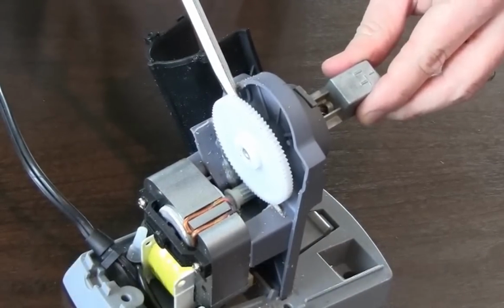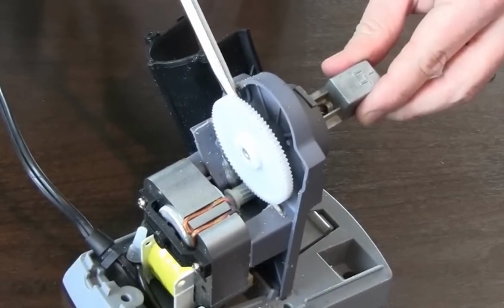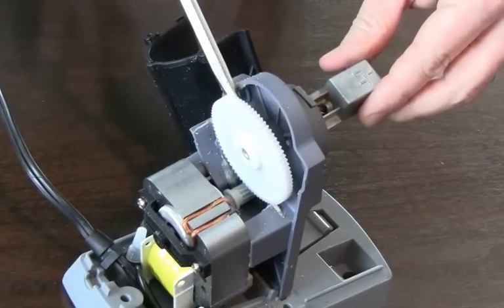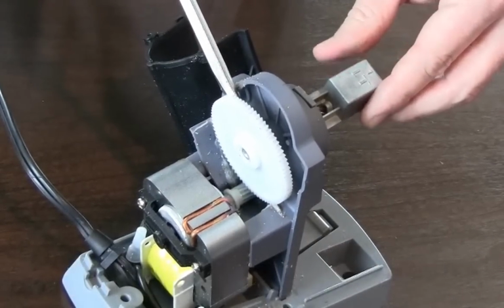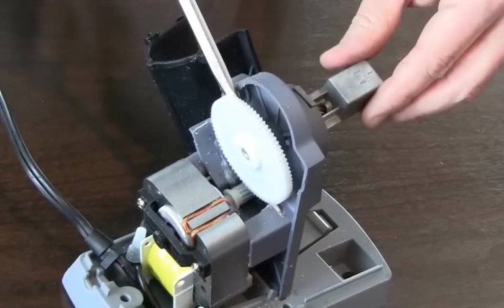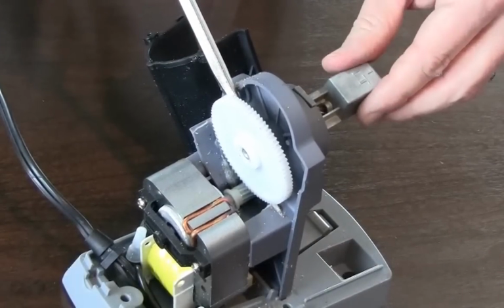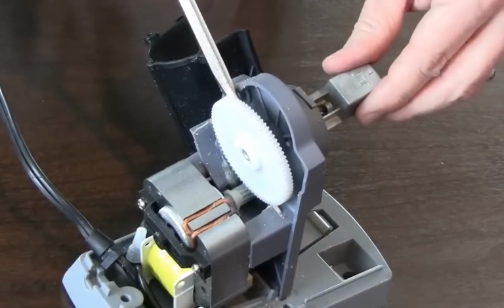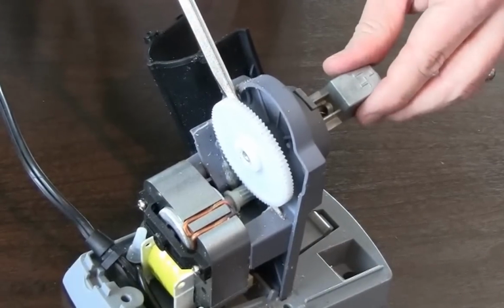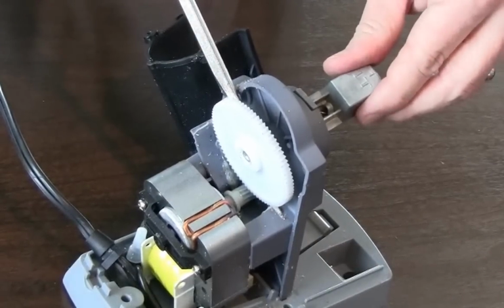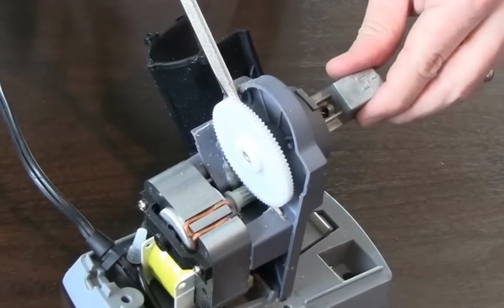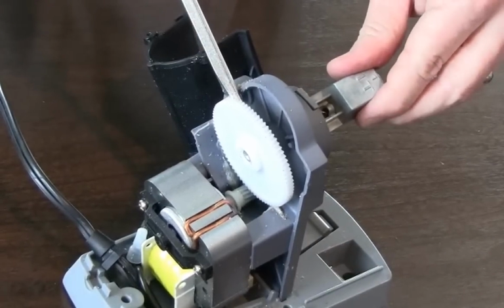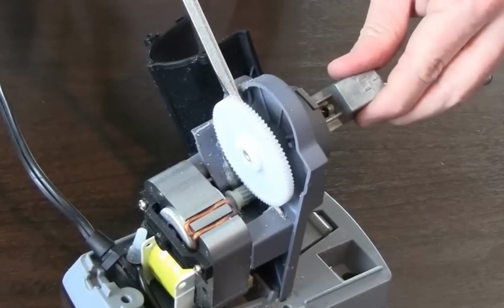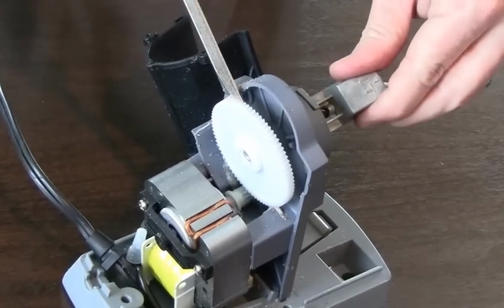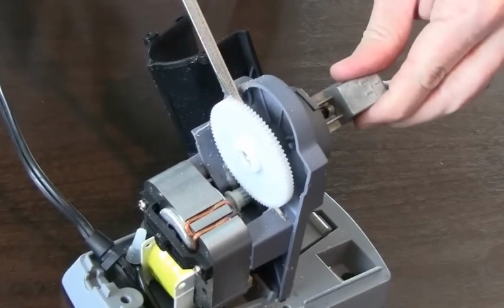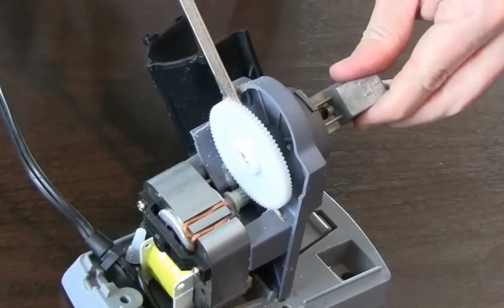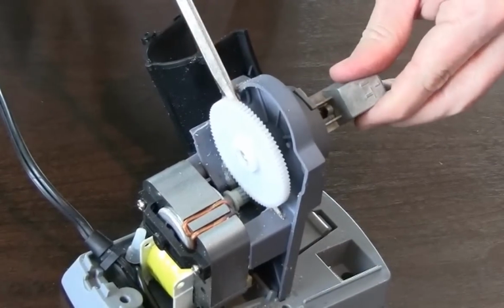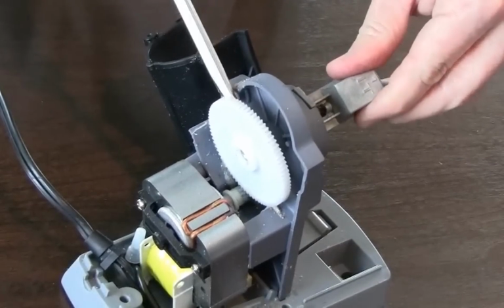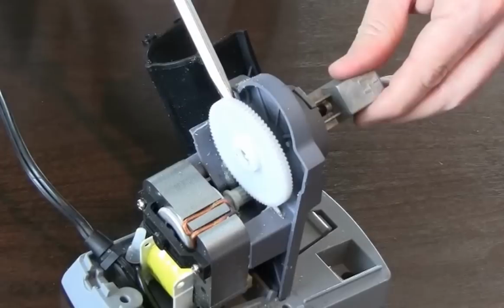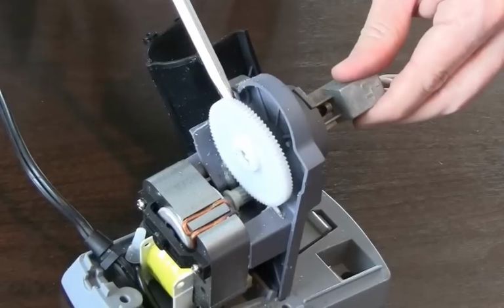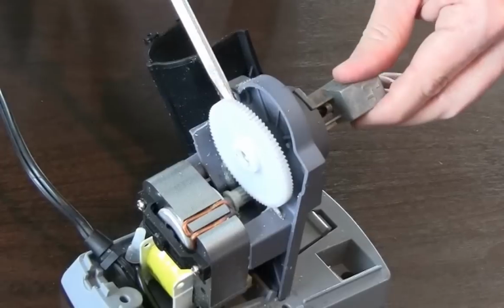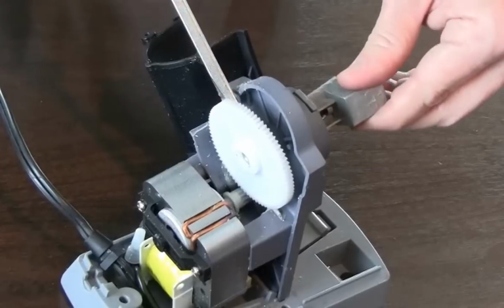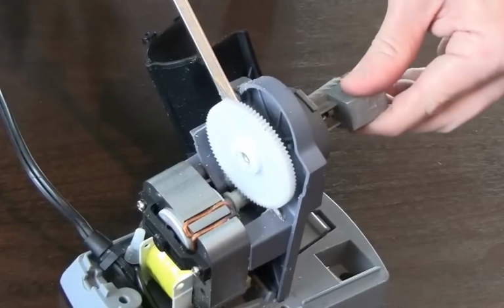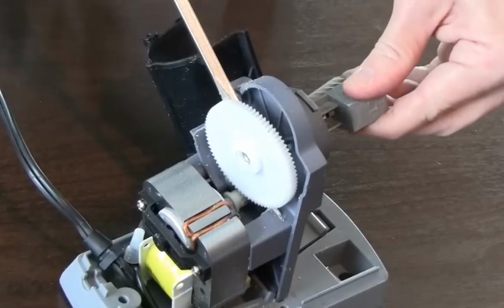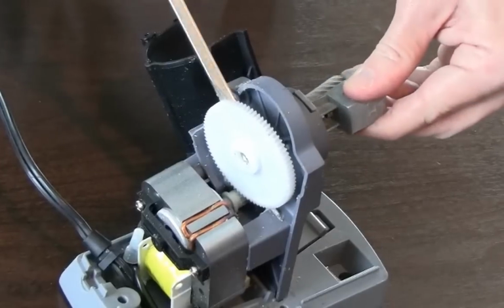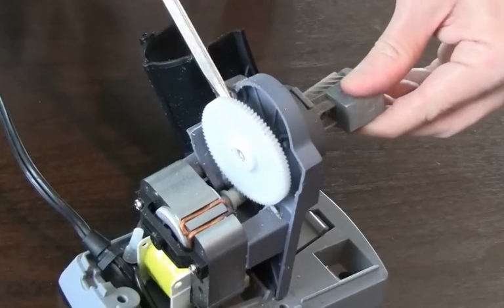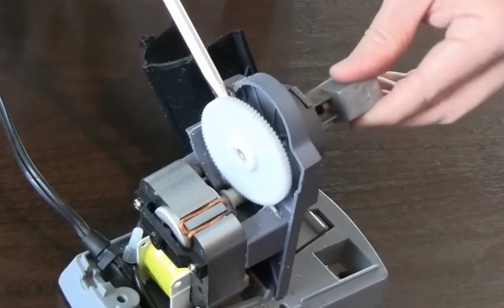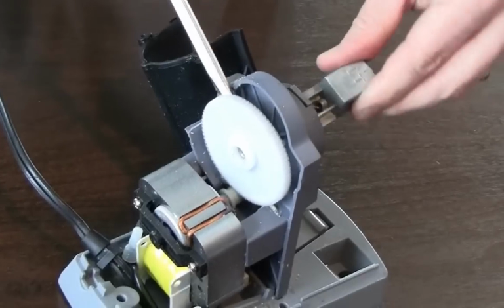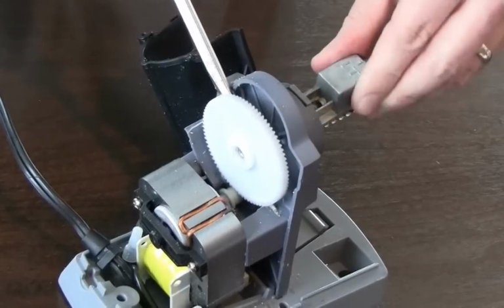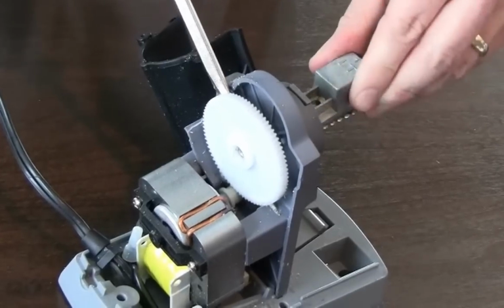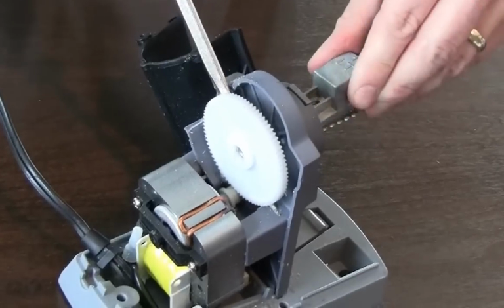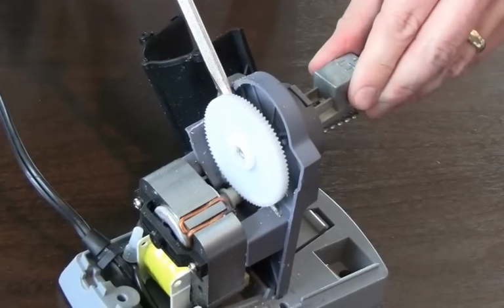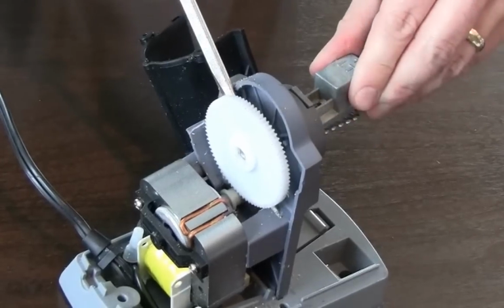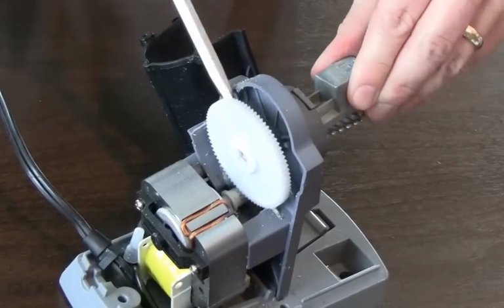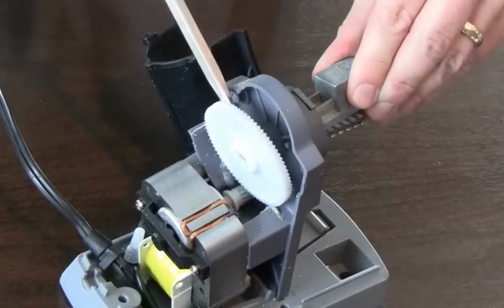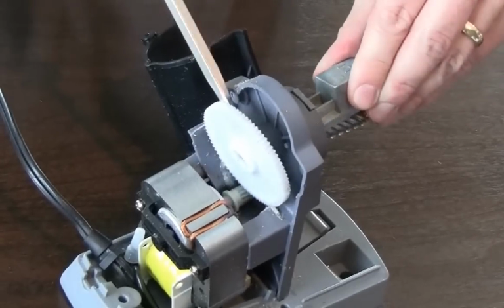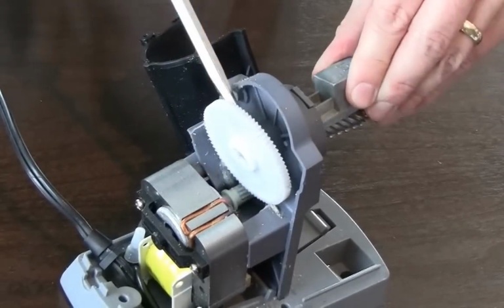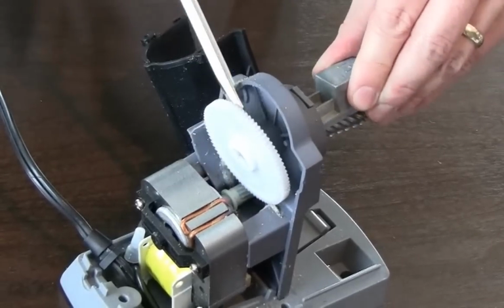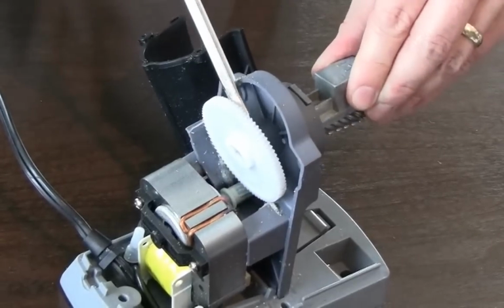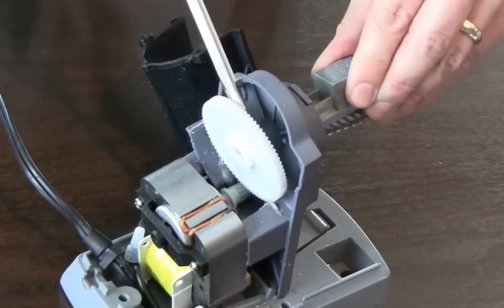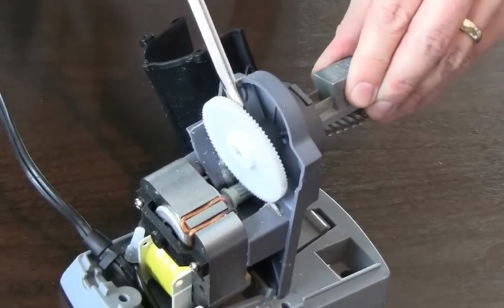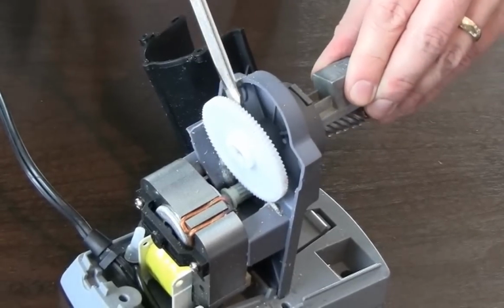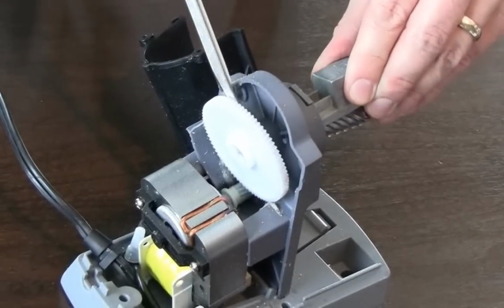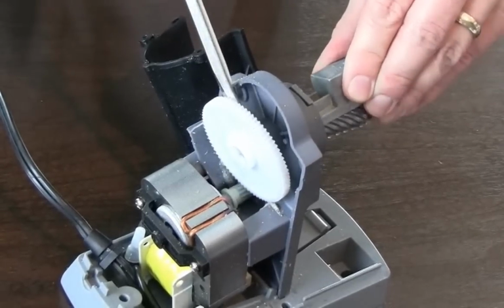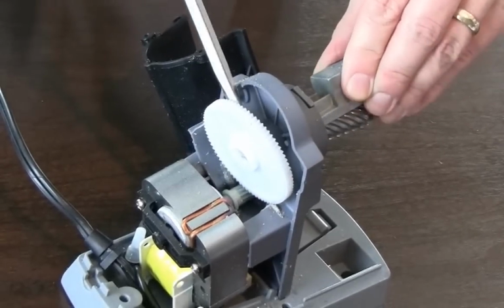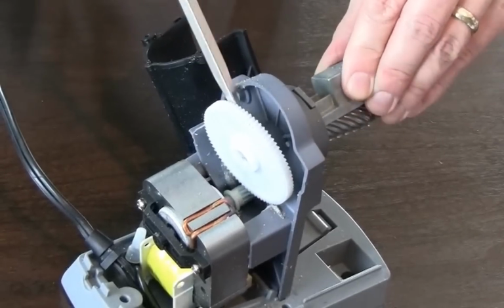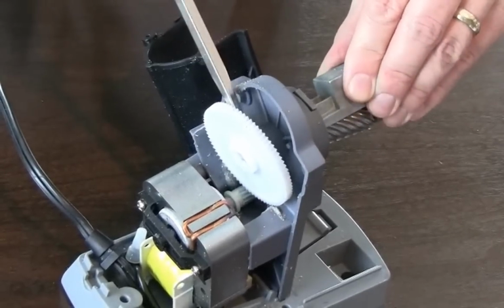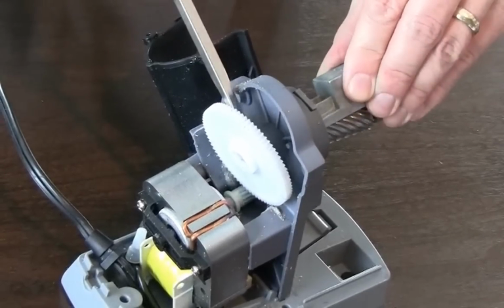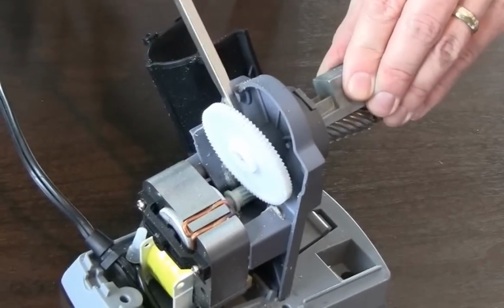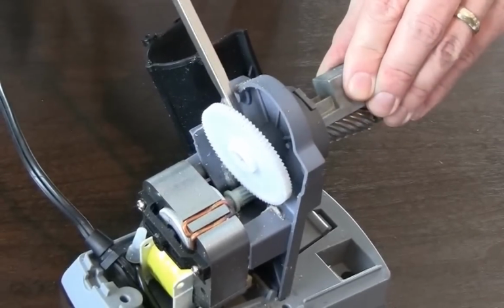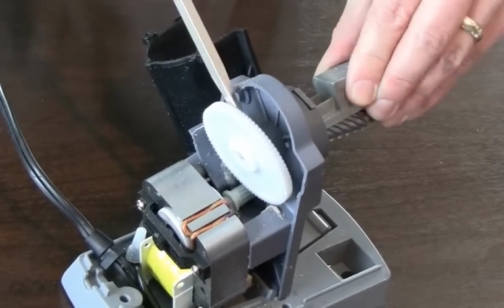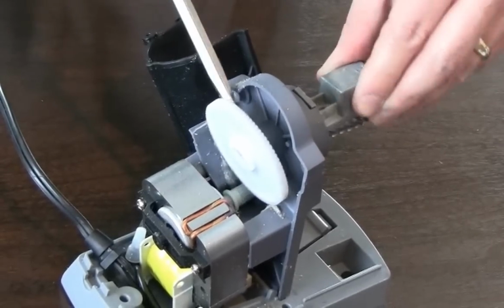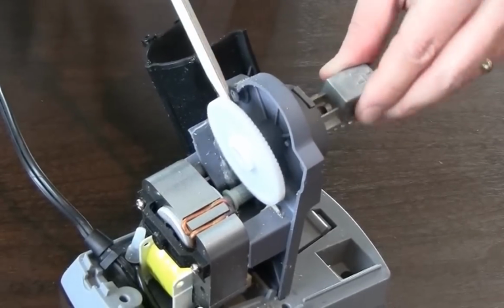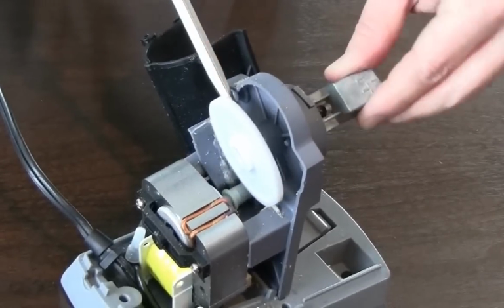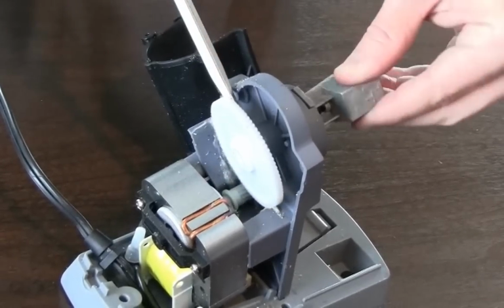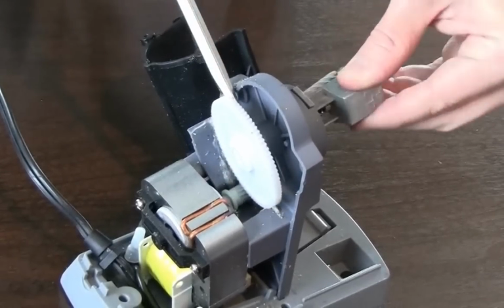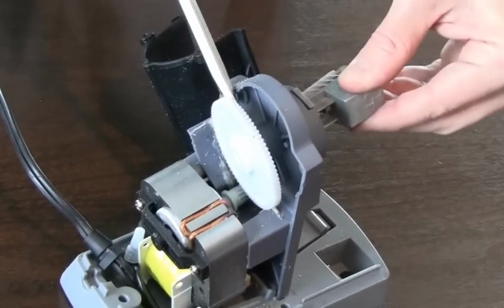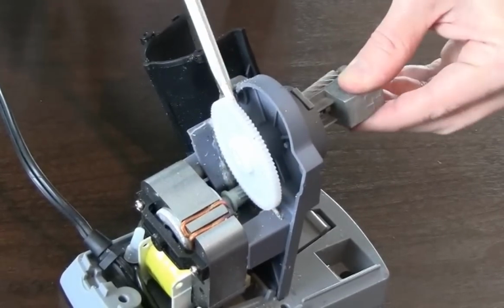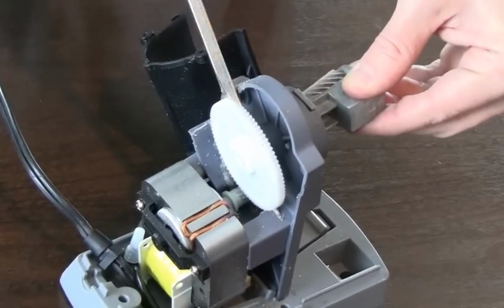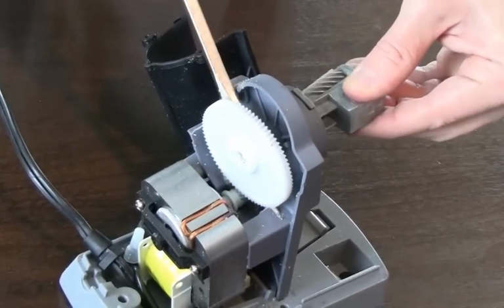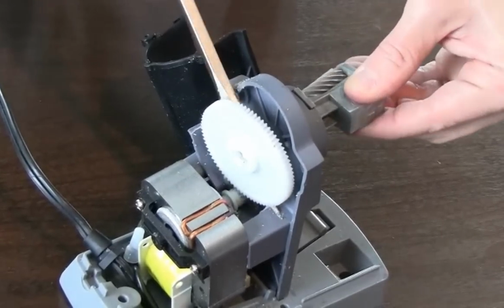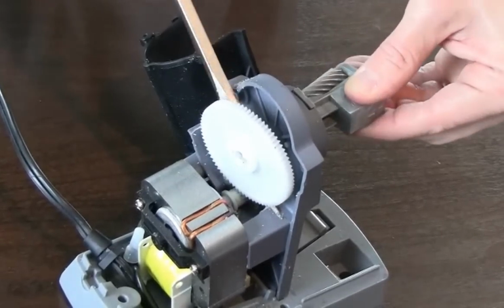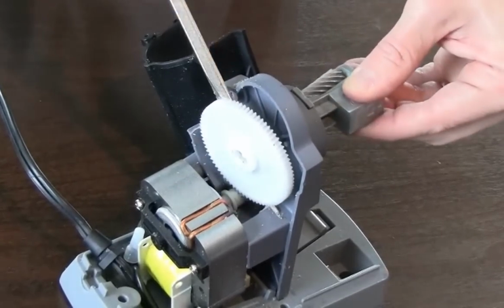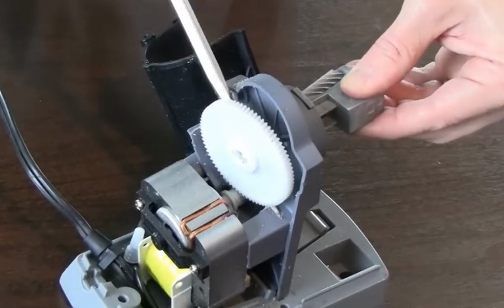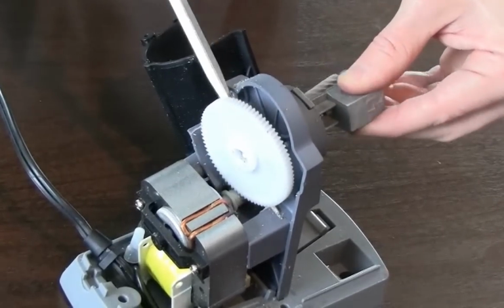Using a flat head screwdriver, gently pry the white gear off the carrier shaft and remove the cutter and carrier assembly.